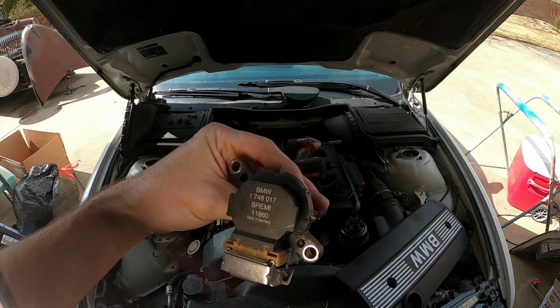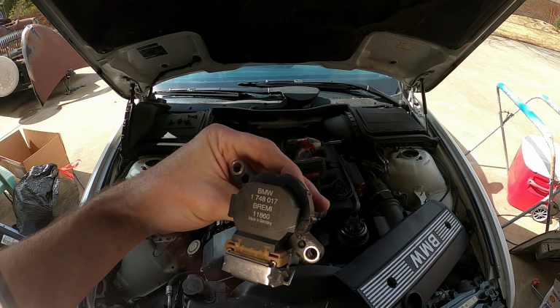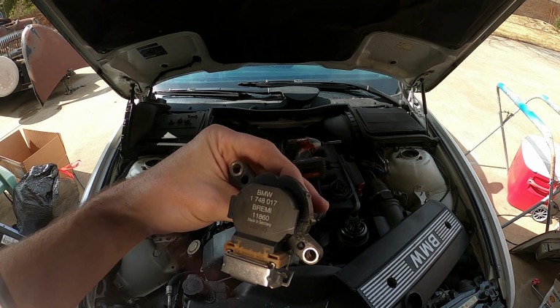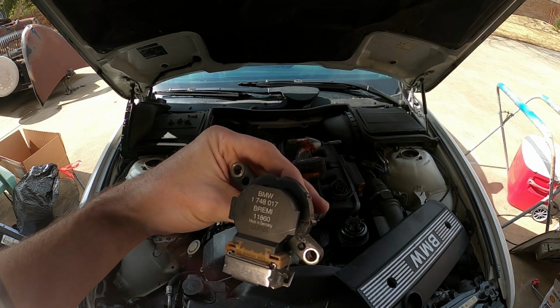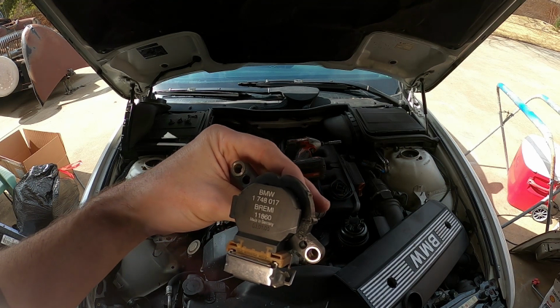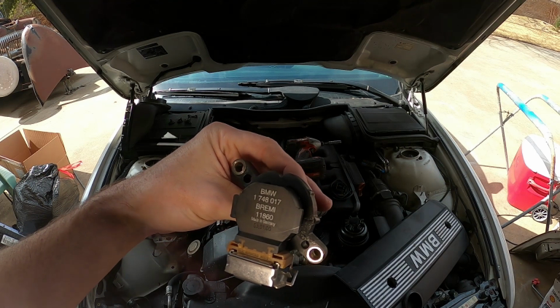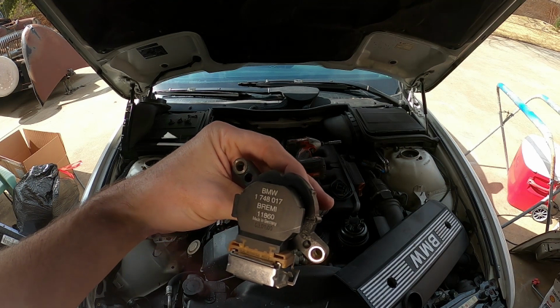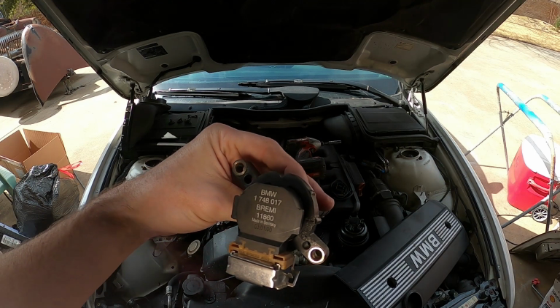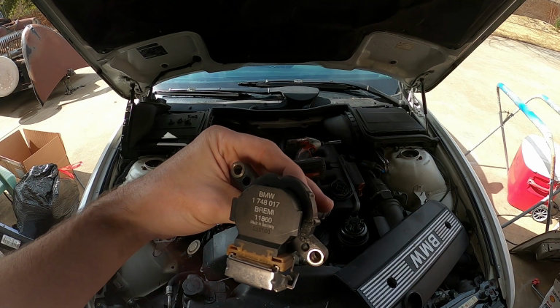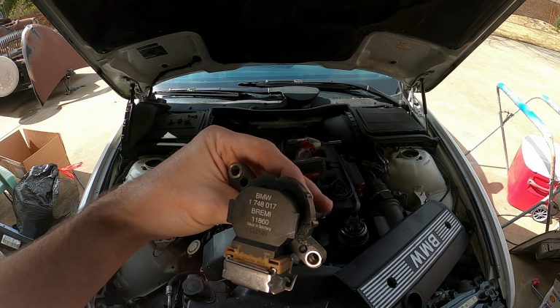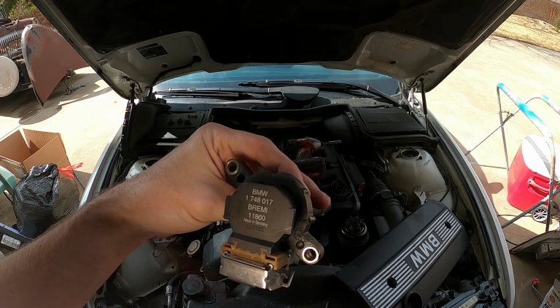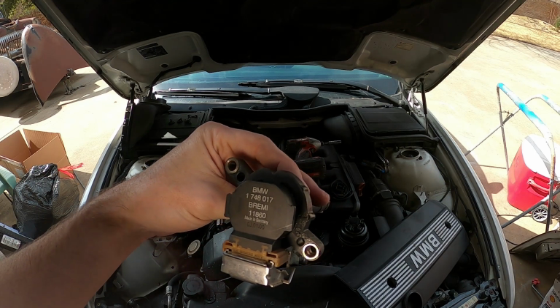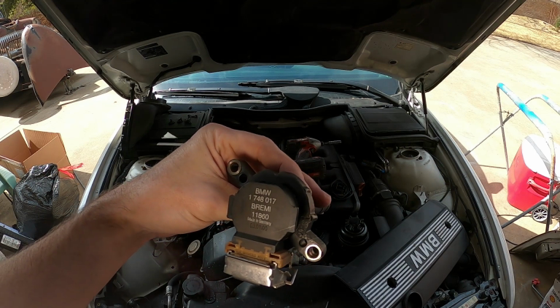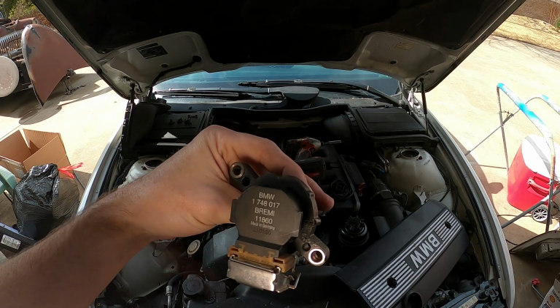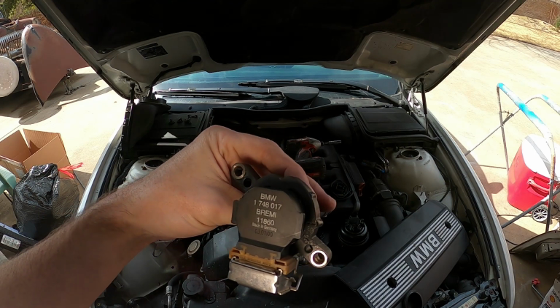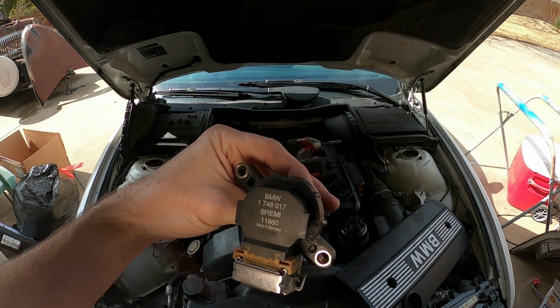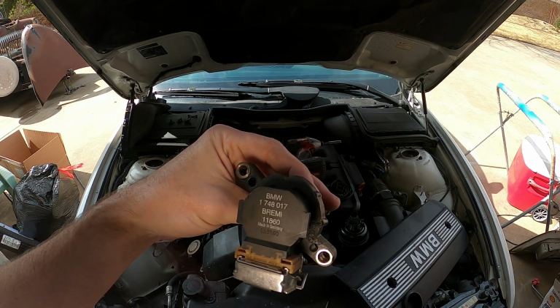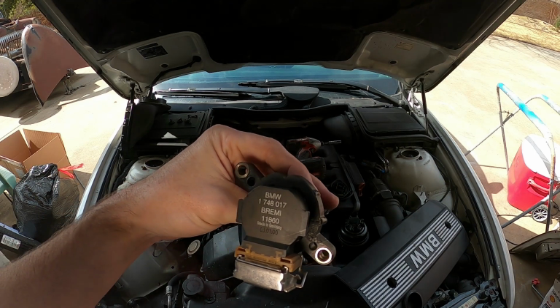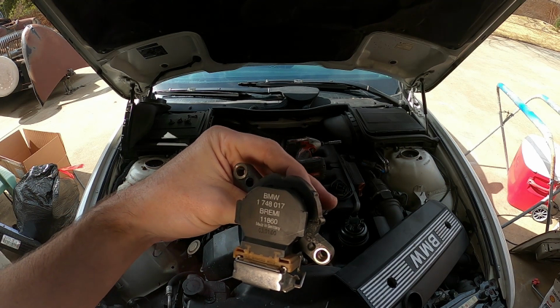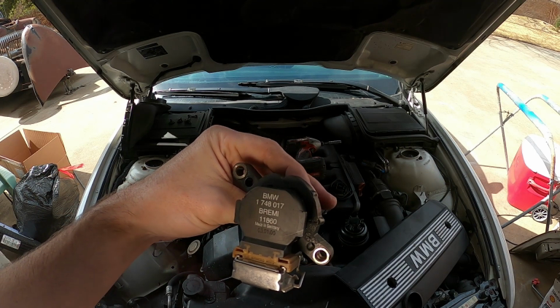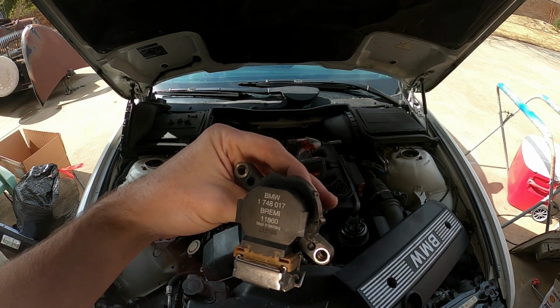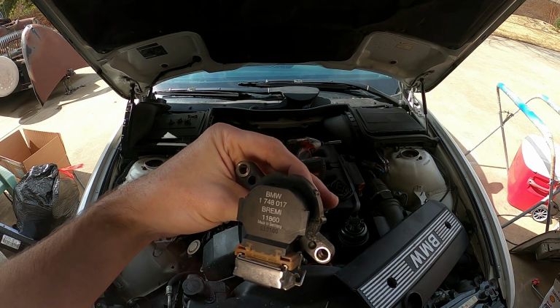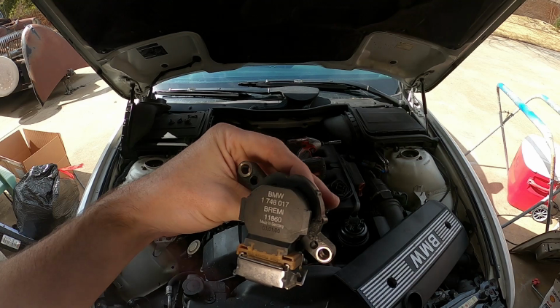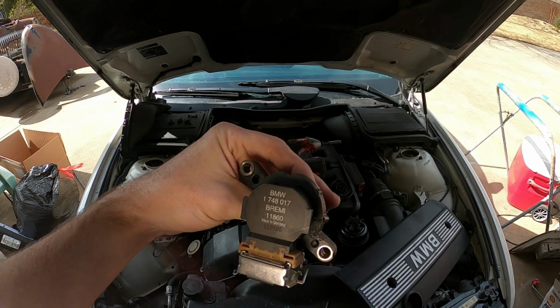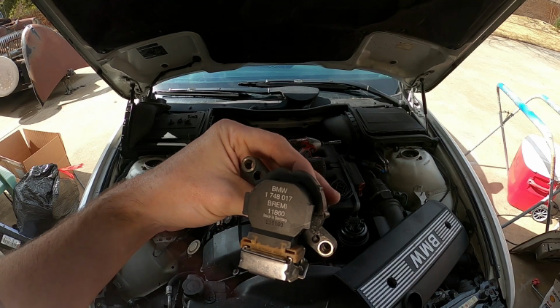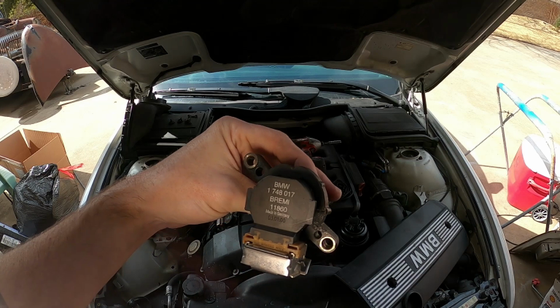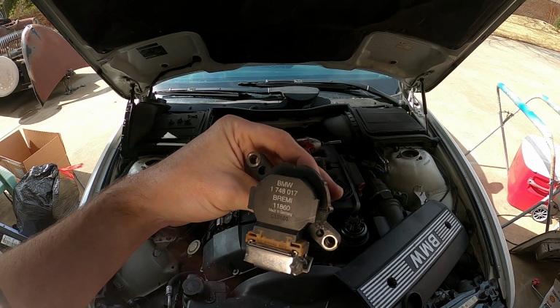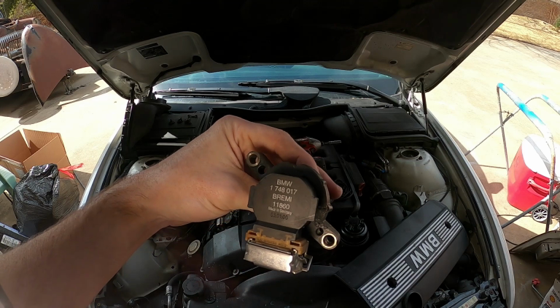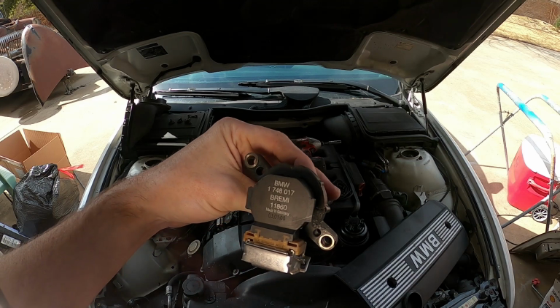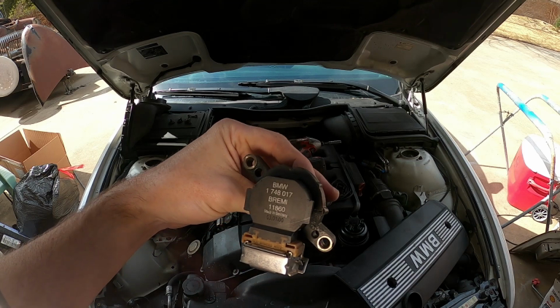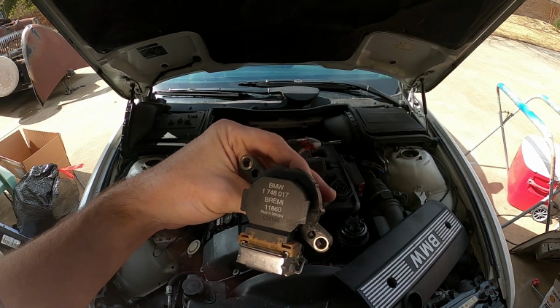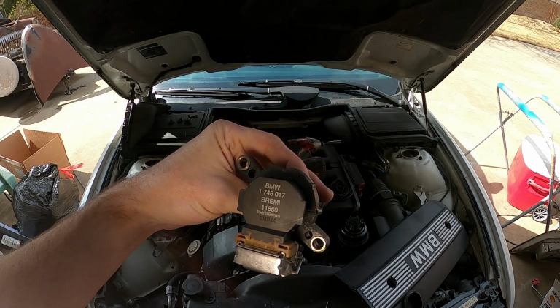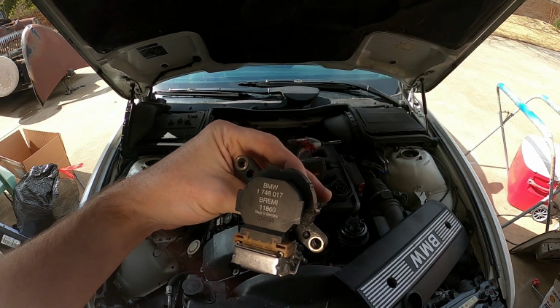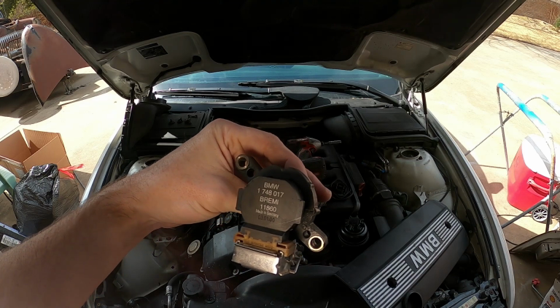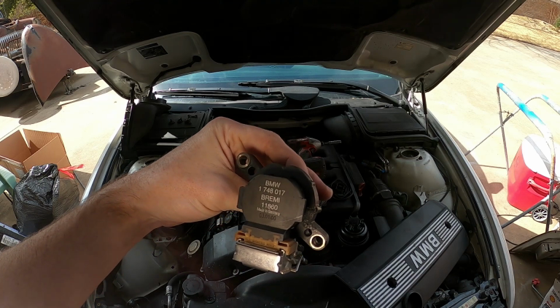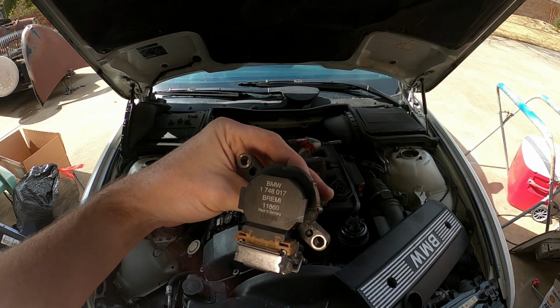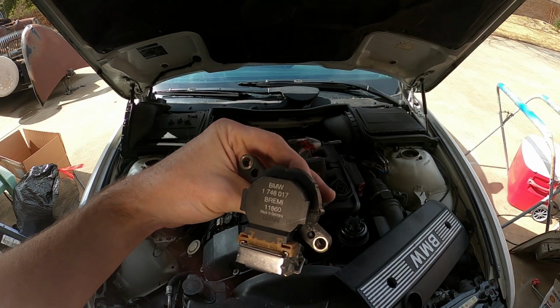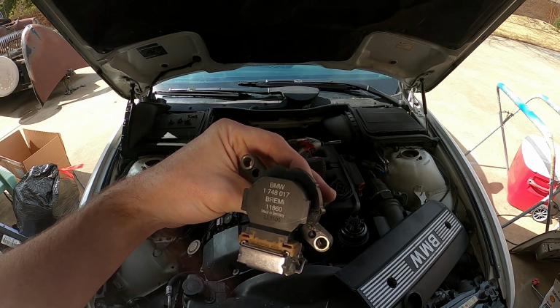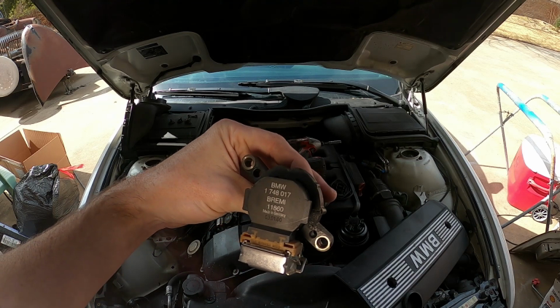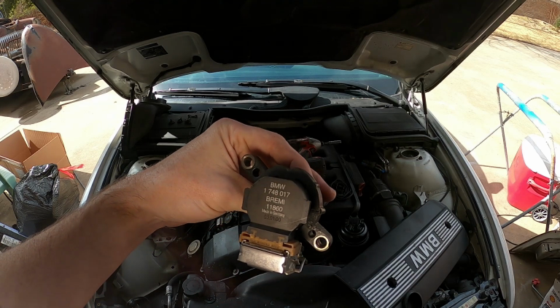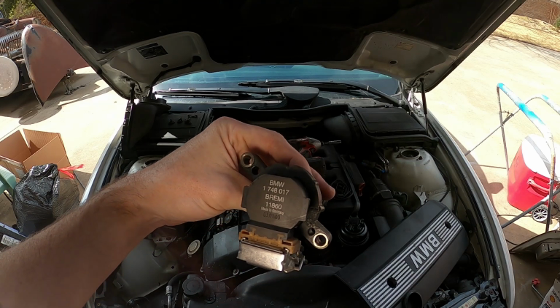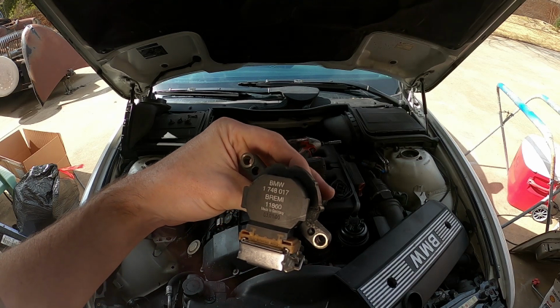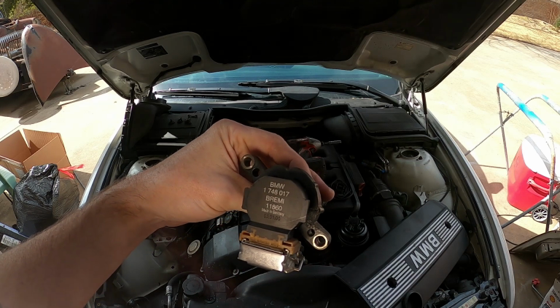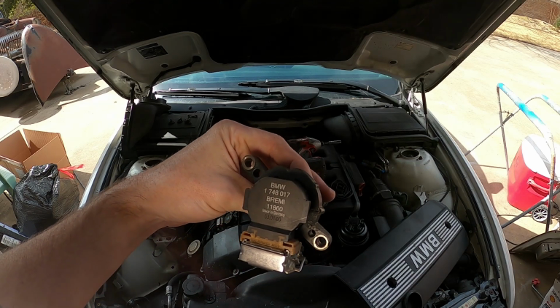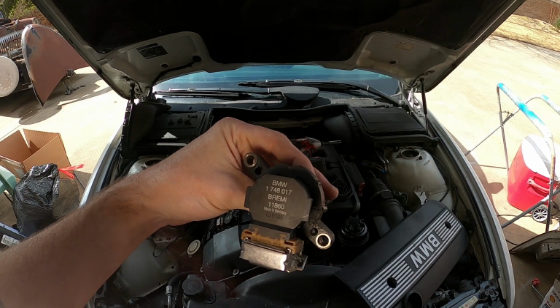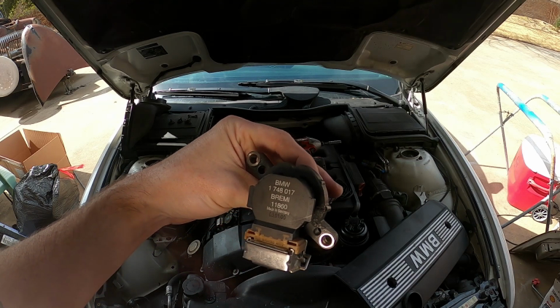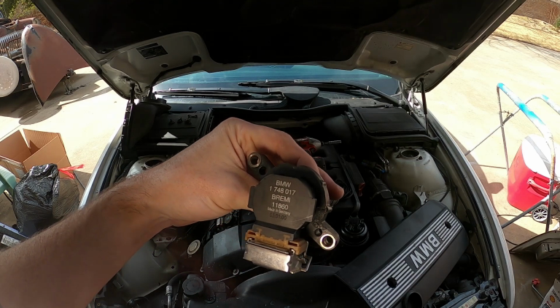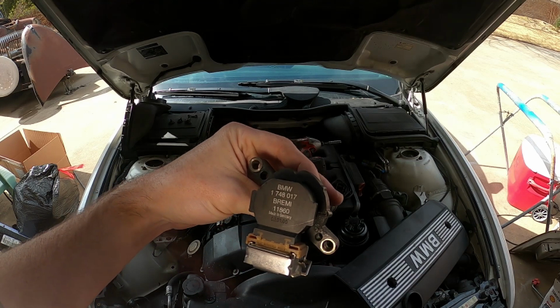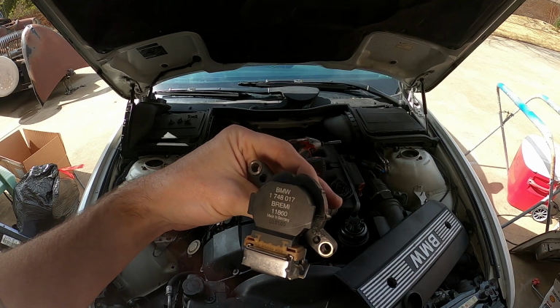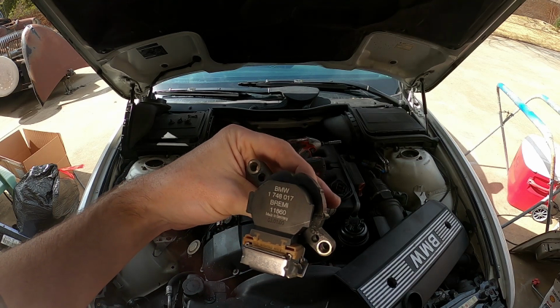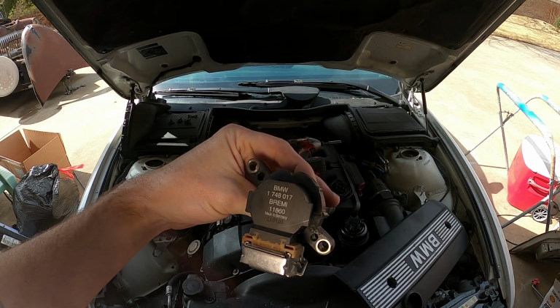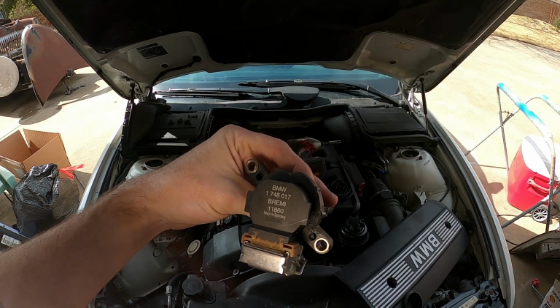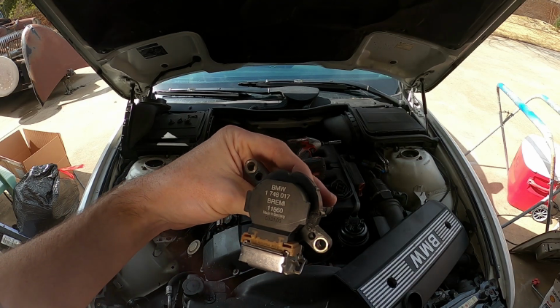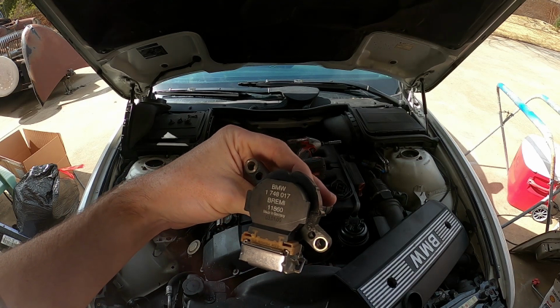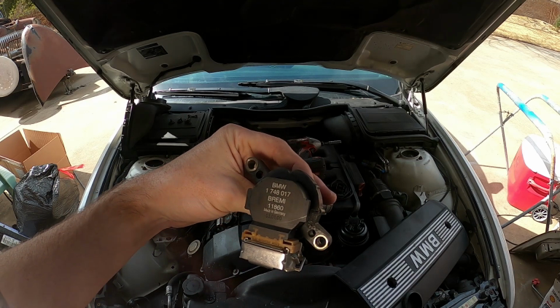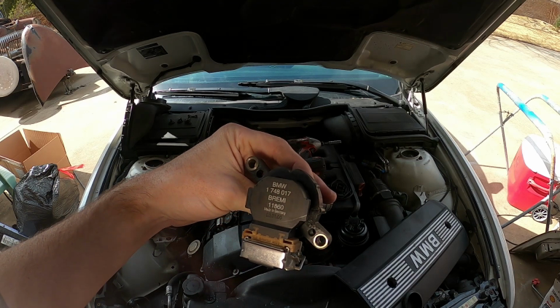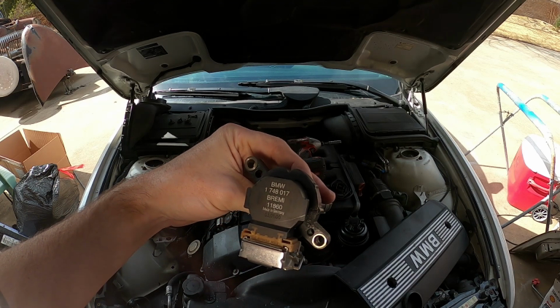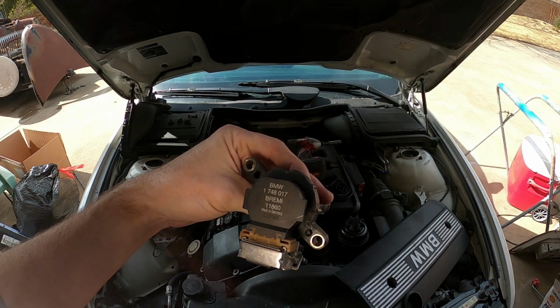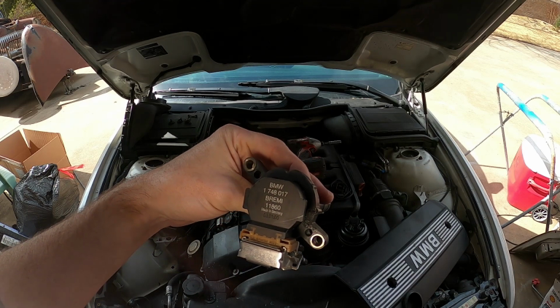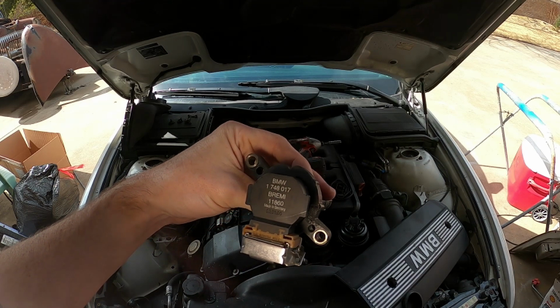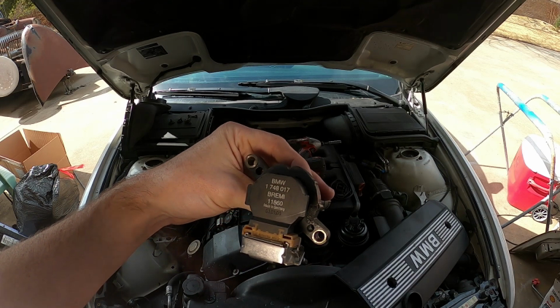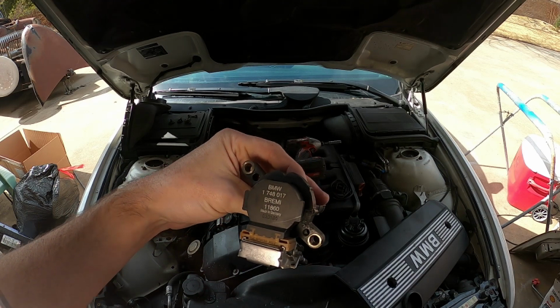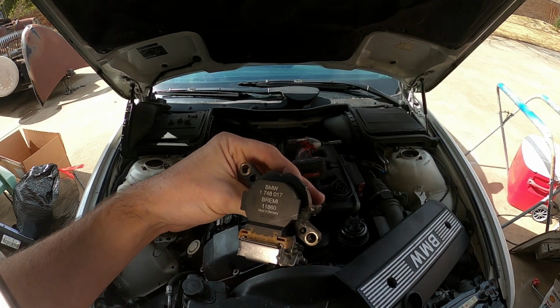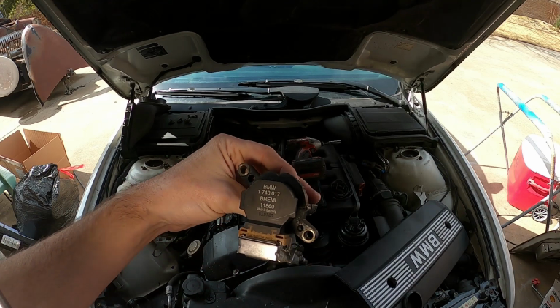I'm going to drive it and see if the misfire follows it. If it doesn't, we're going to have some fun with the head gasket.